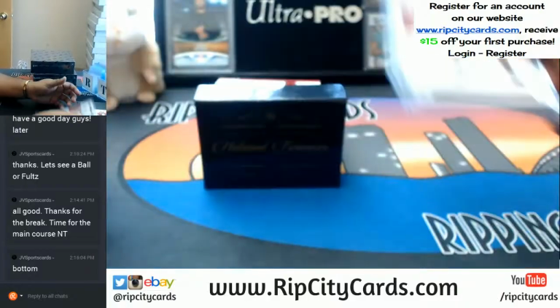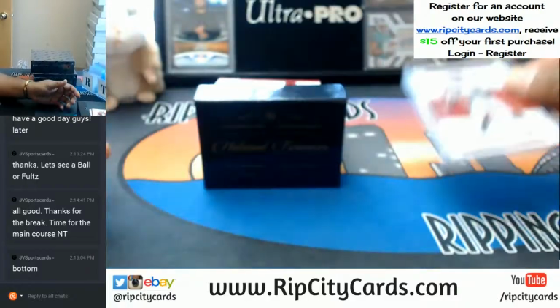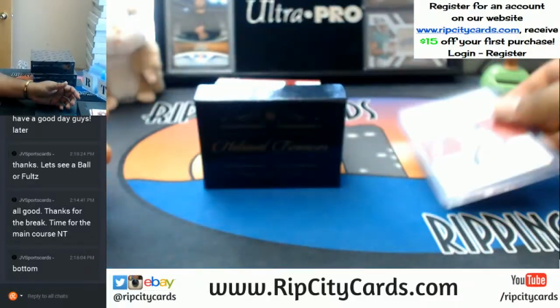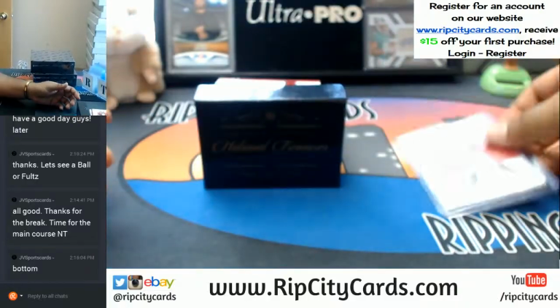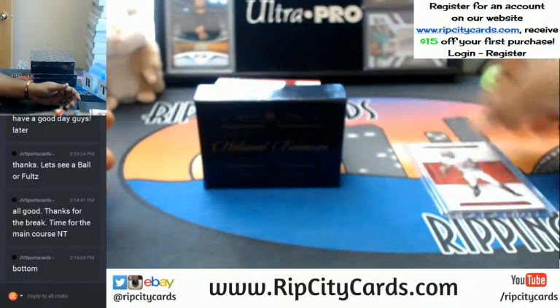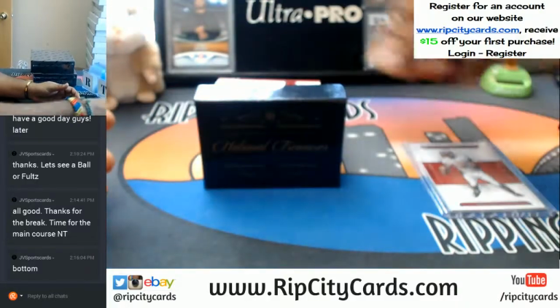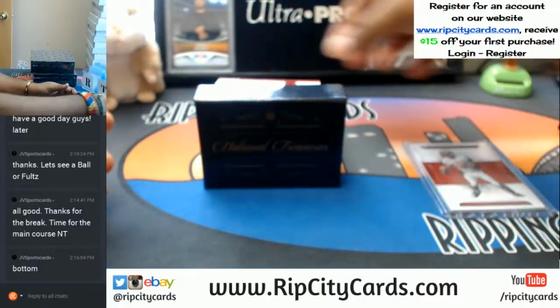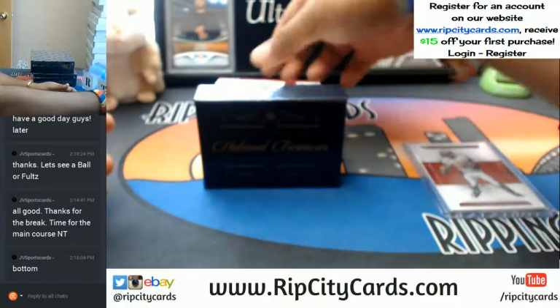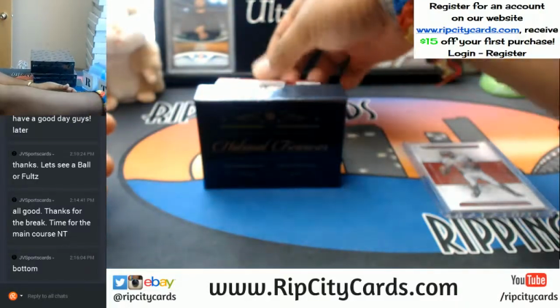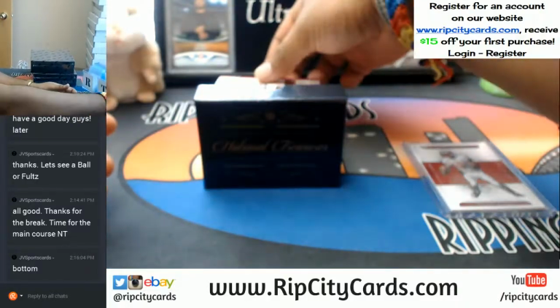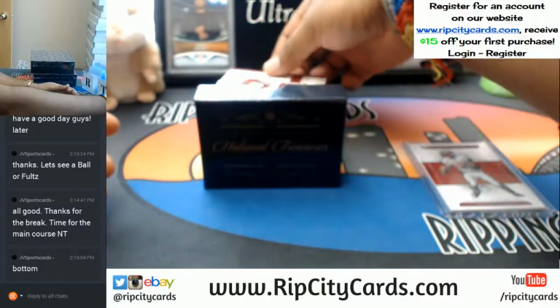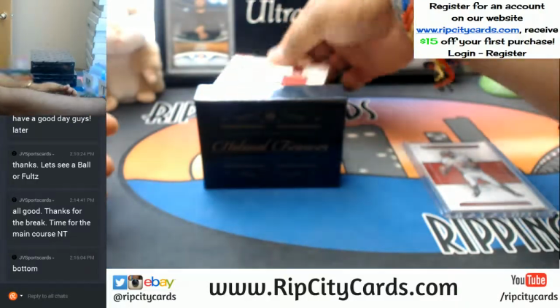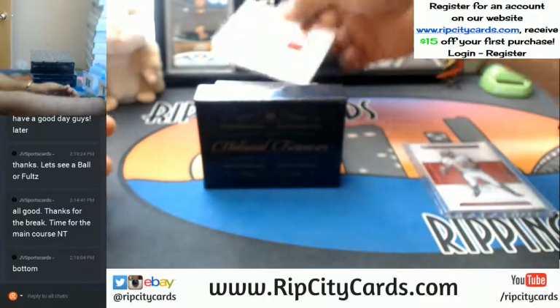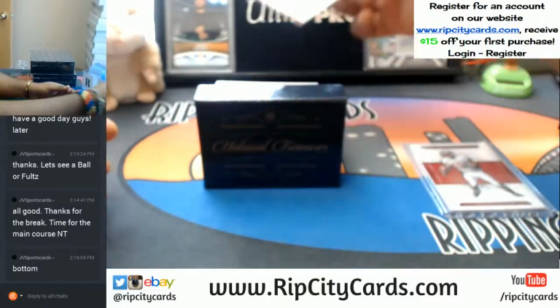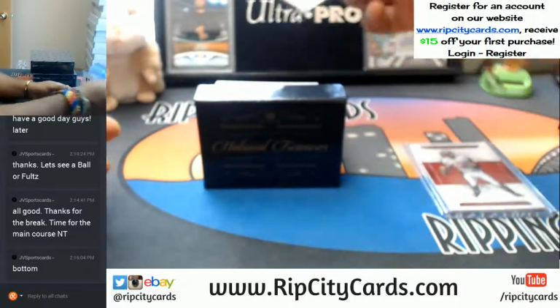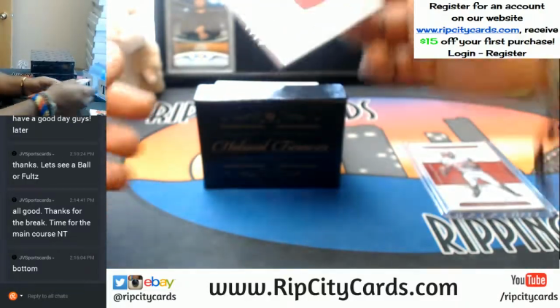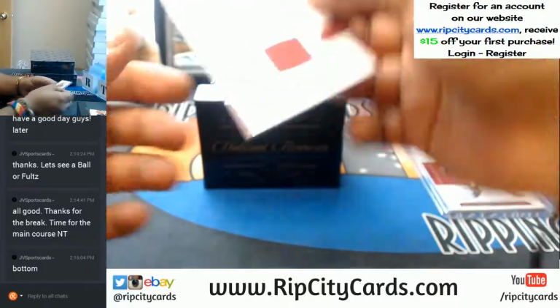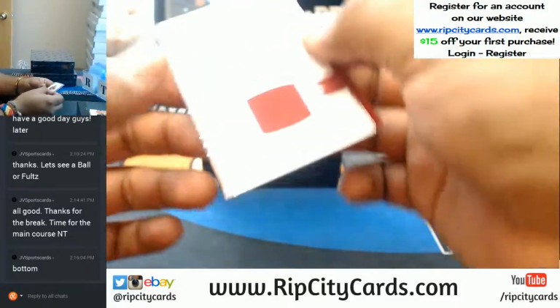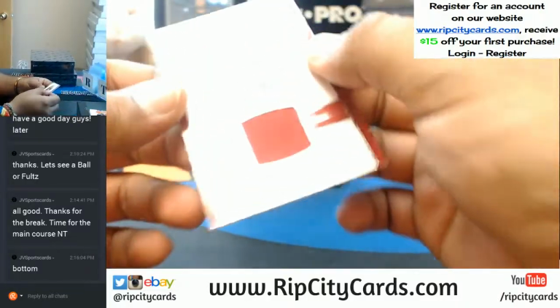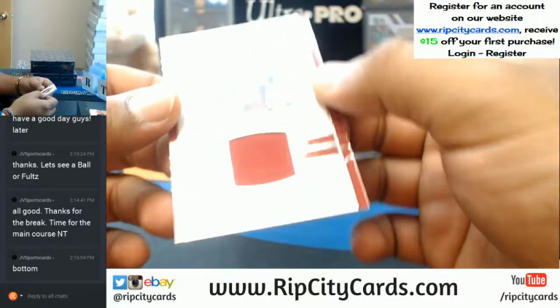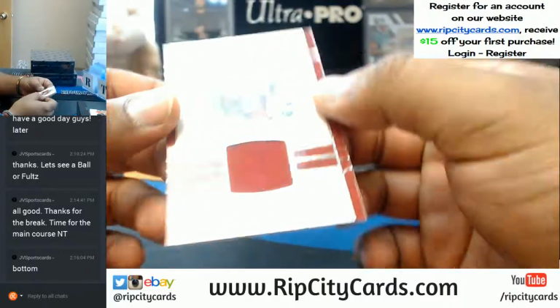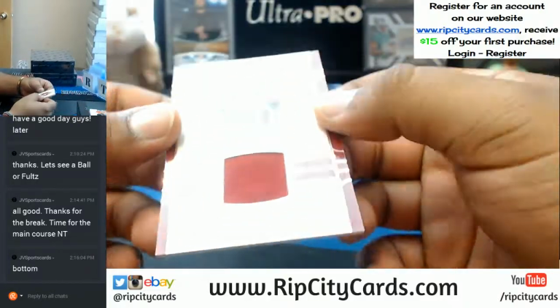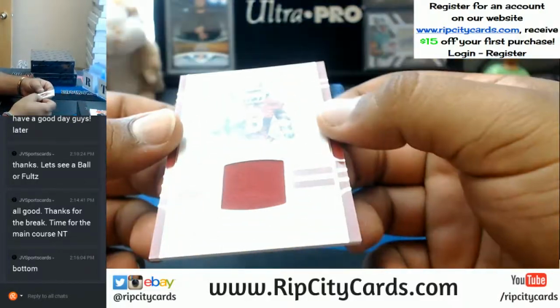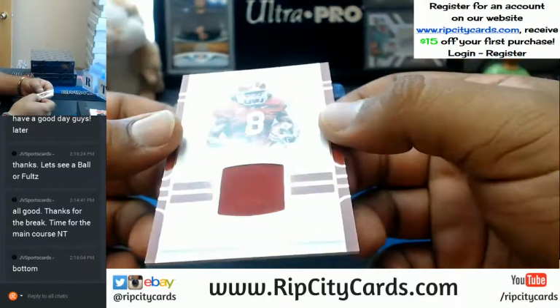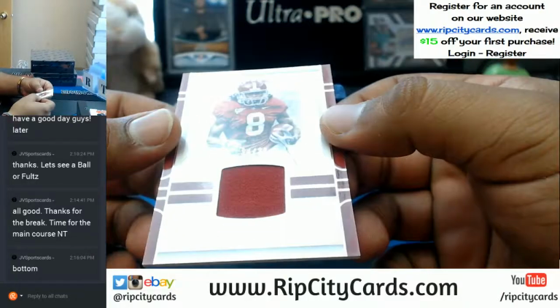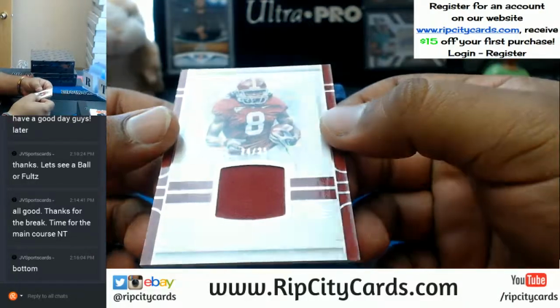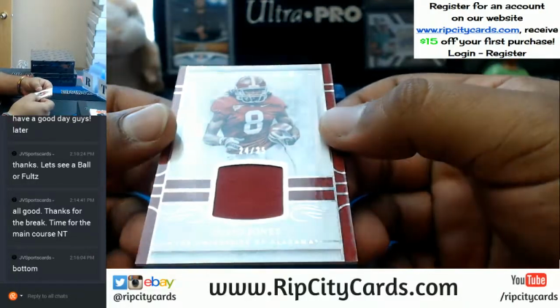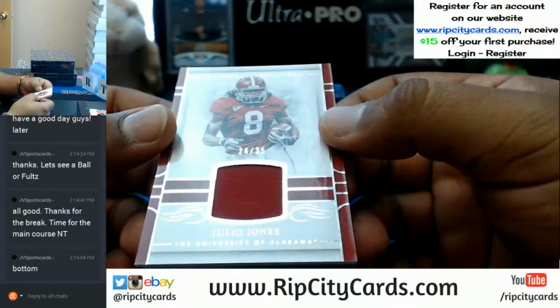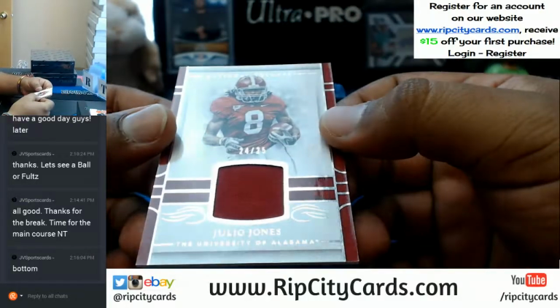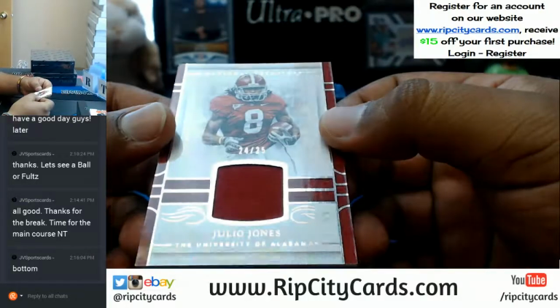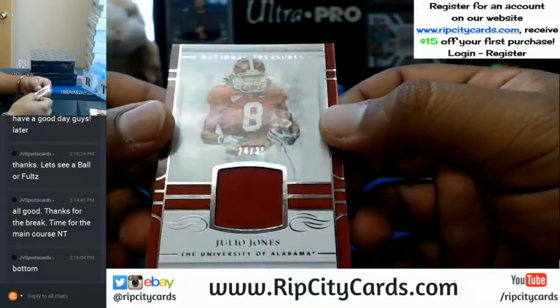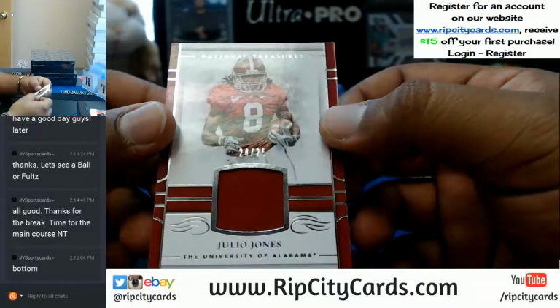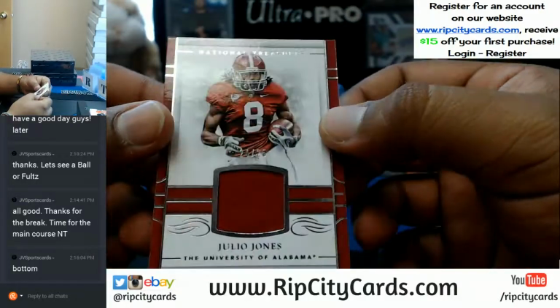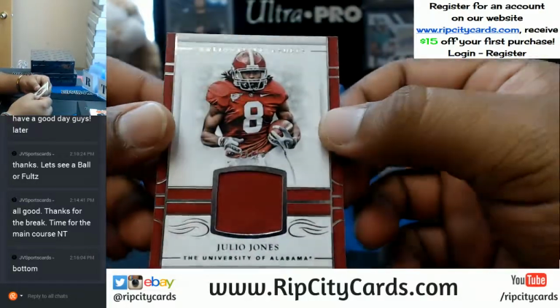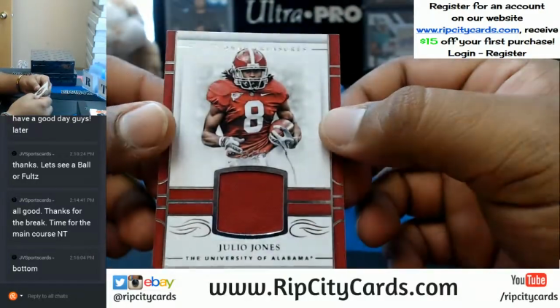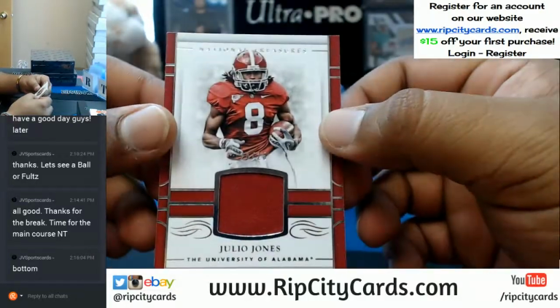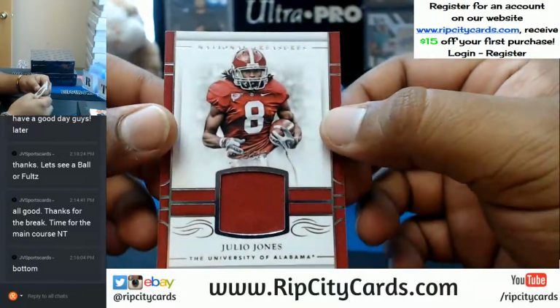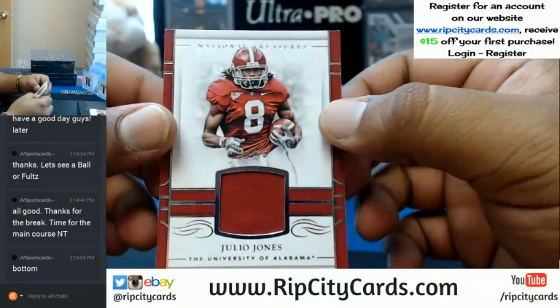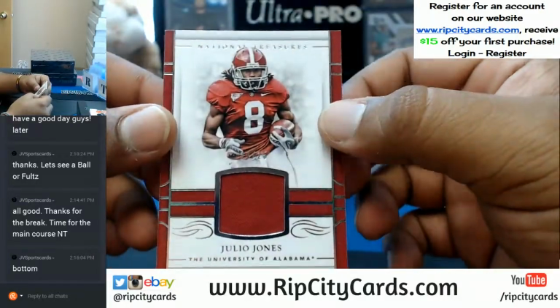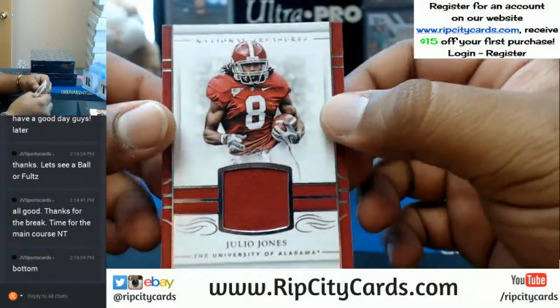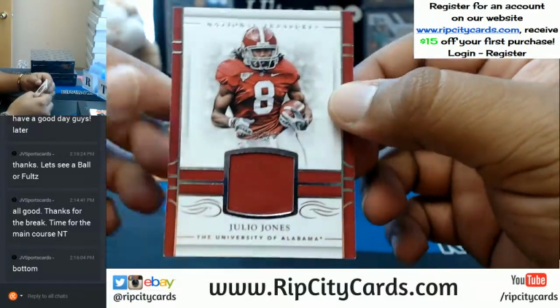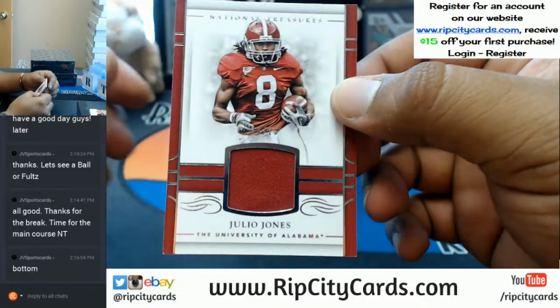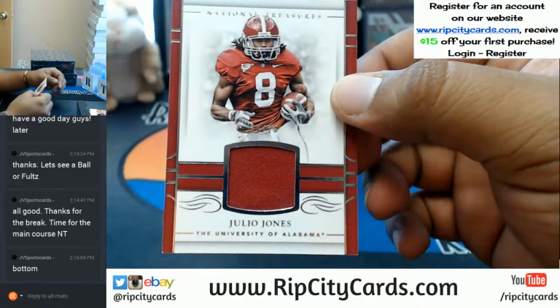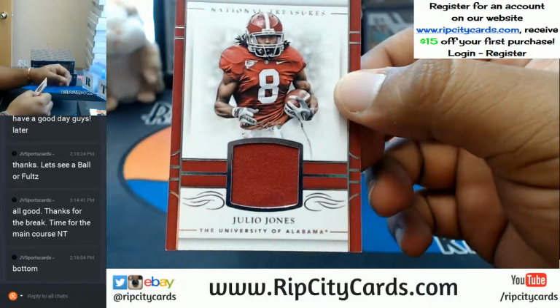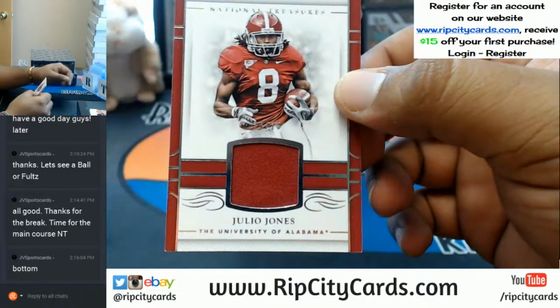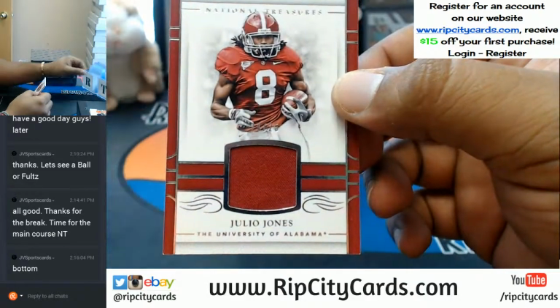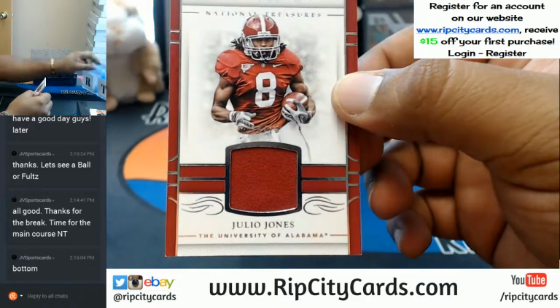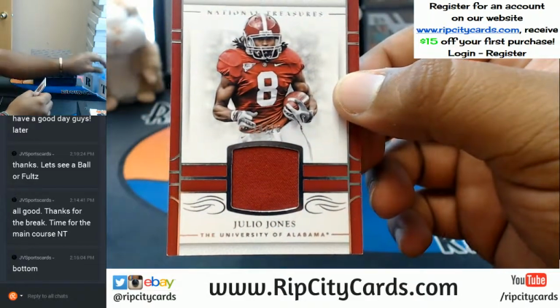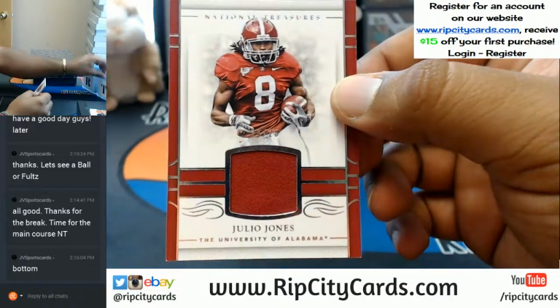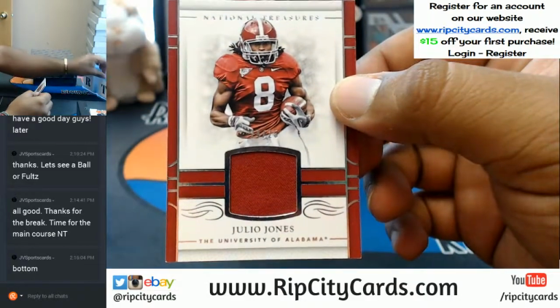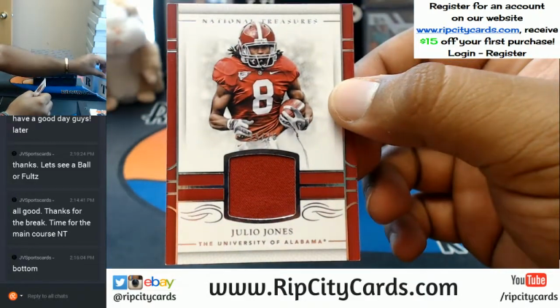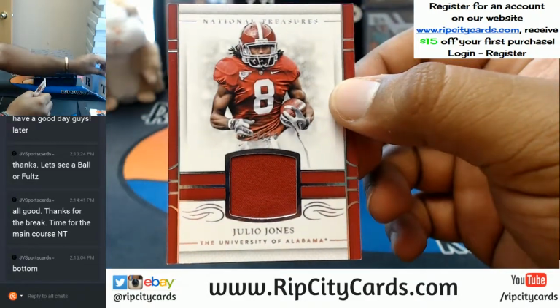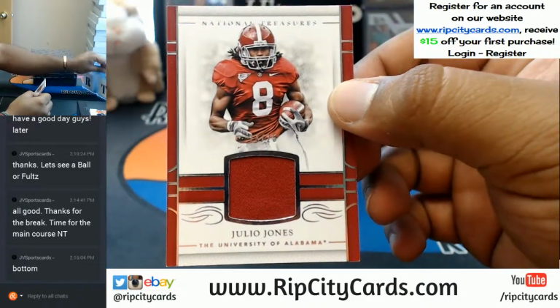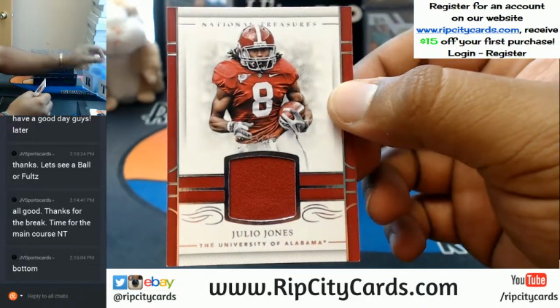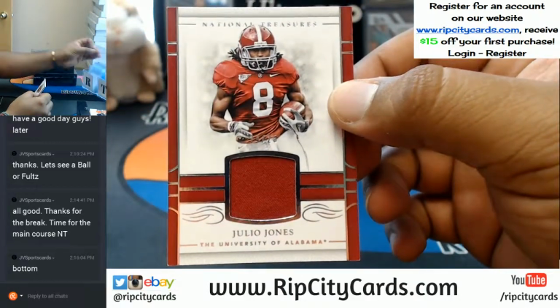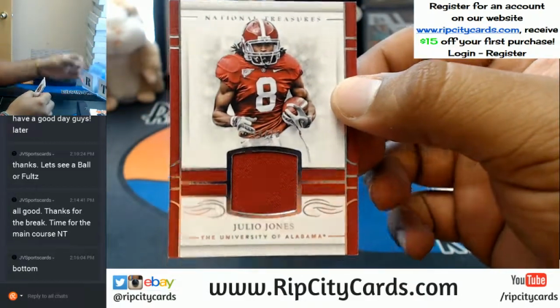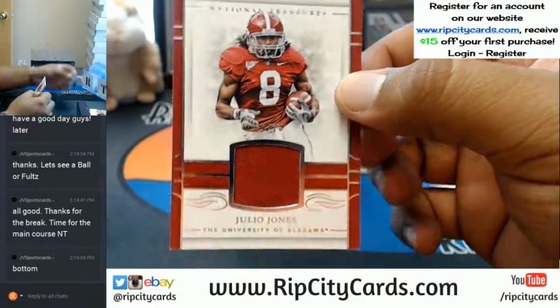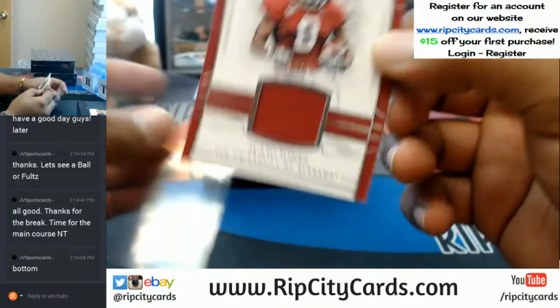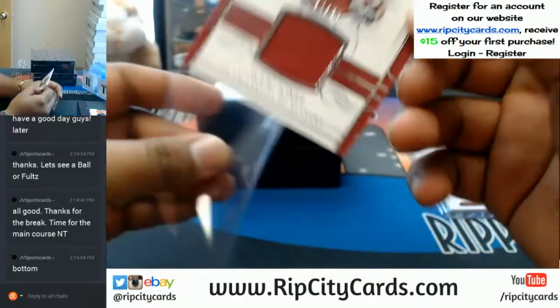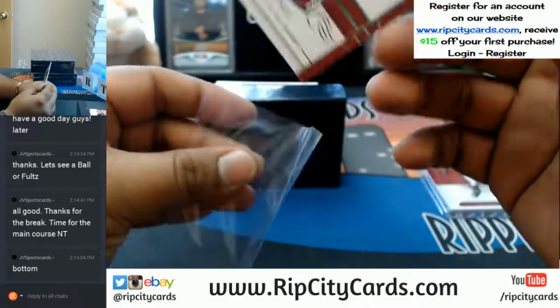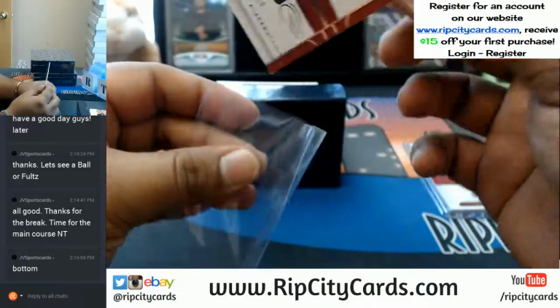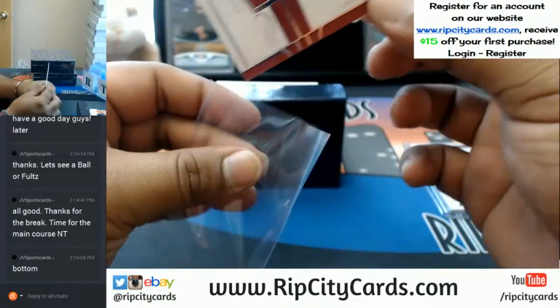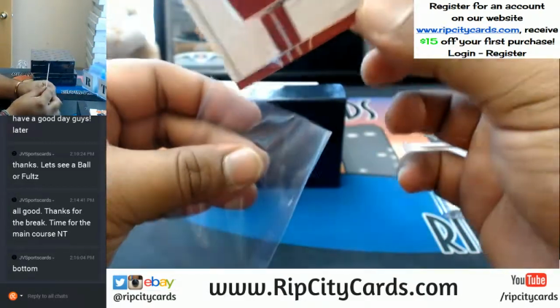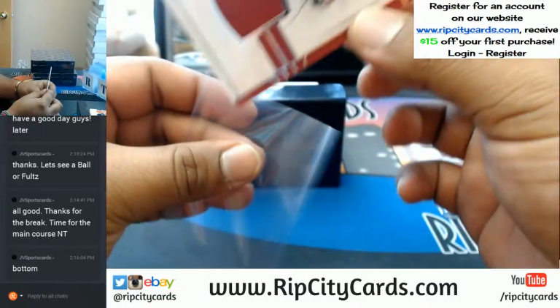Ooh, pretty sweet. Number 2425, Julio Jones, with the relic.